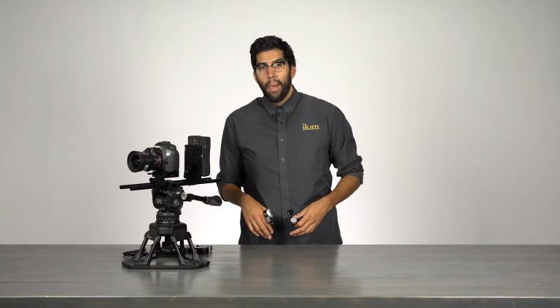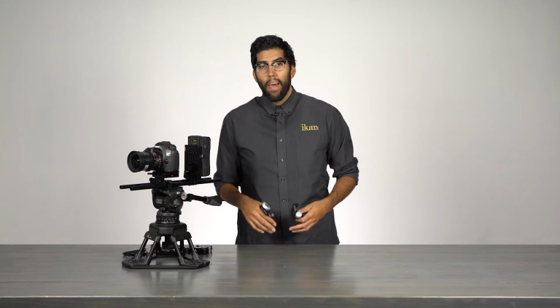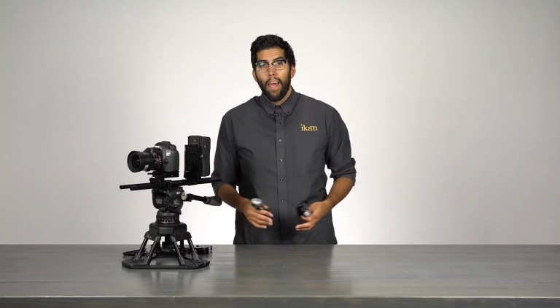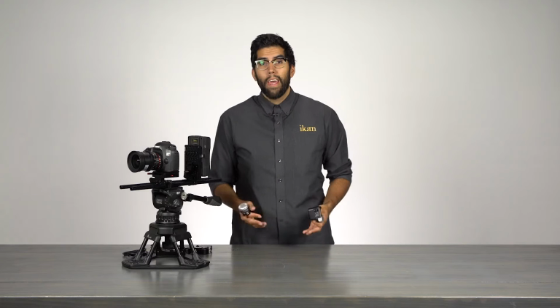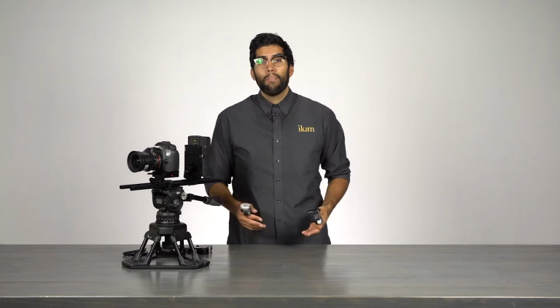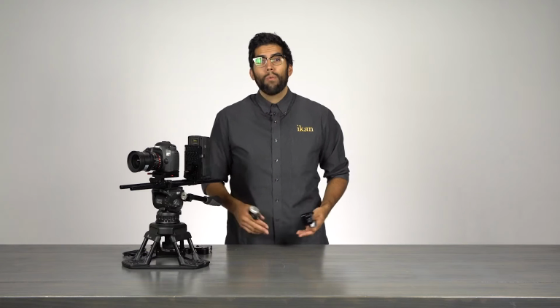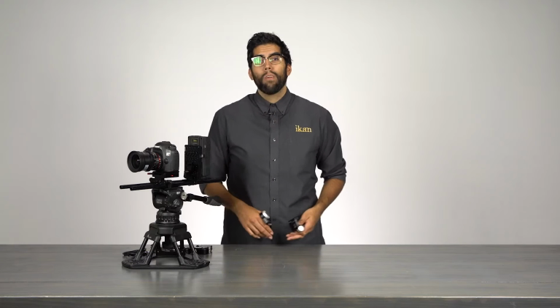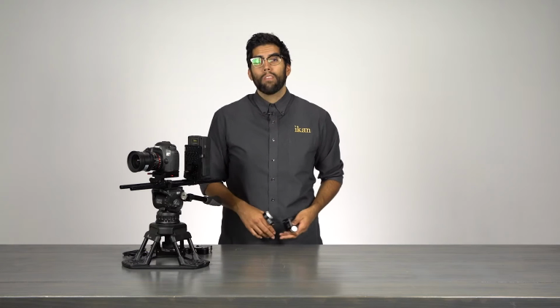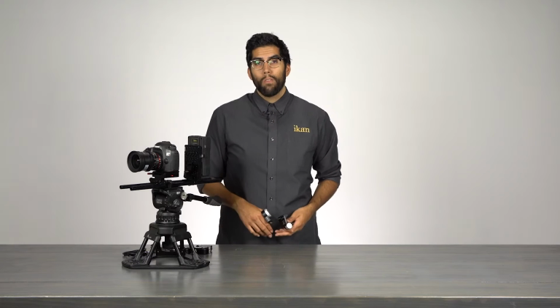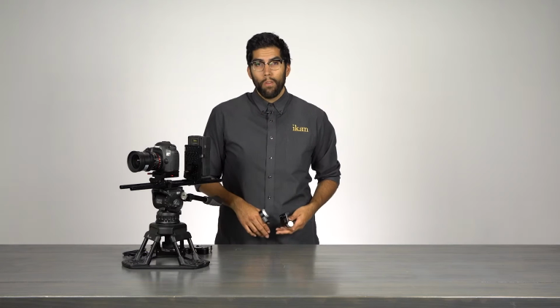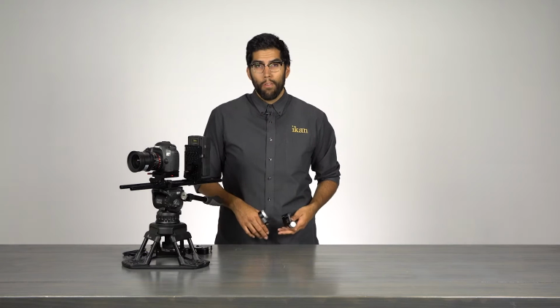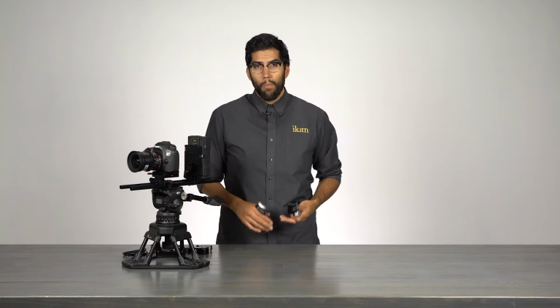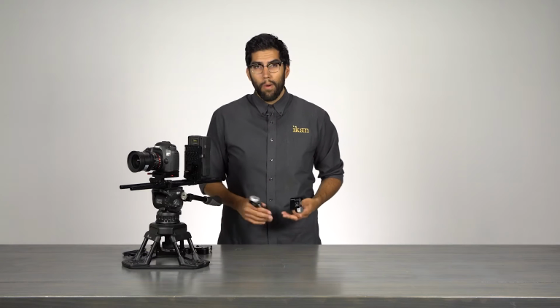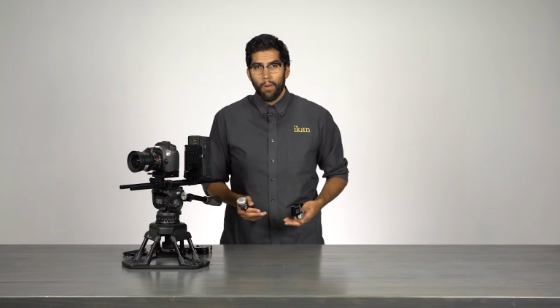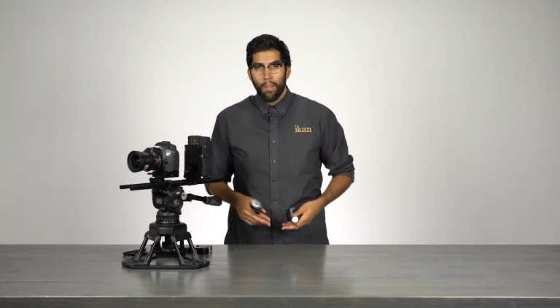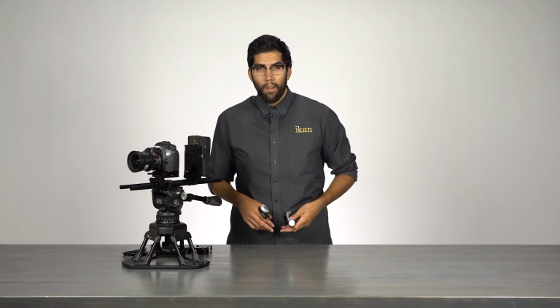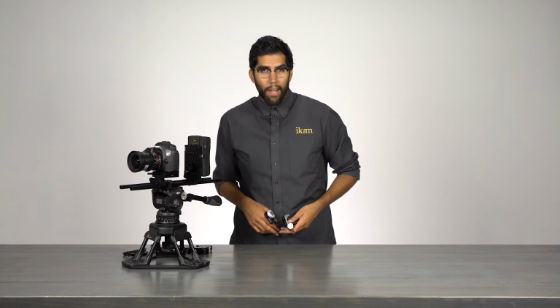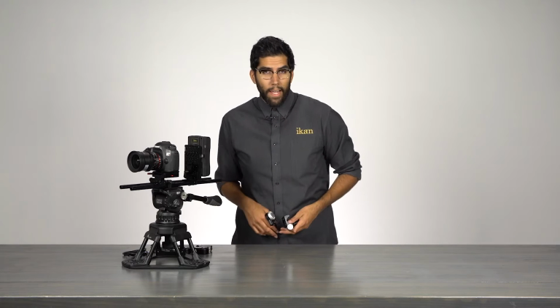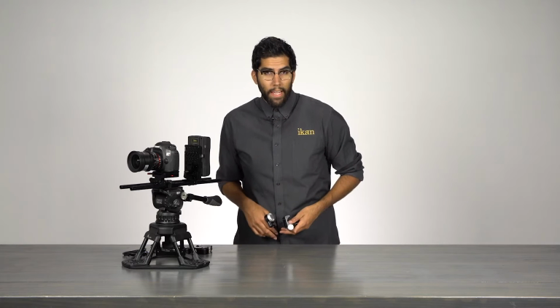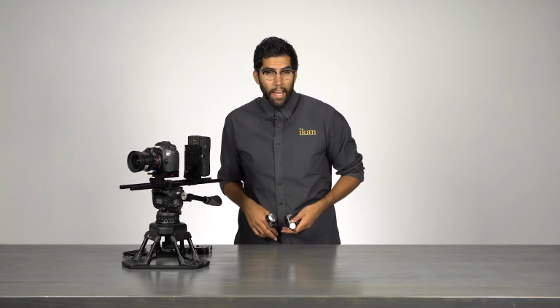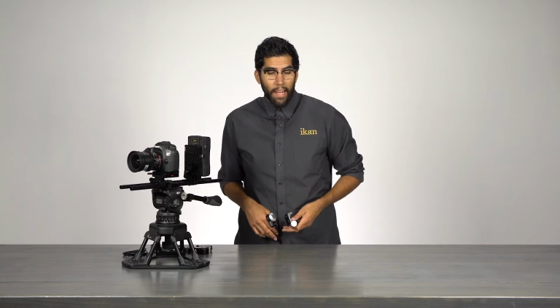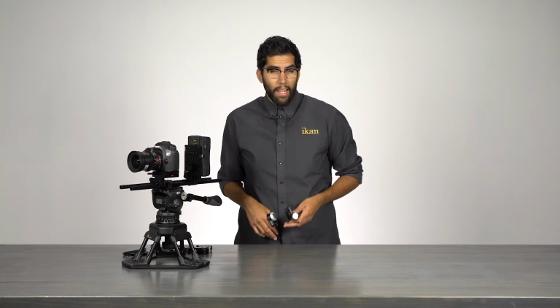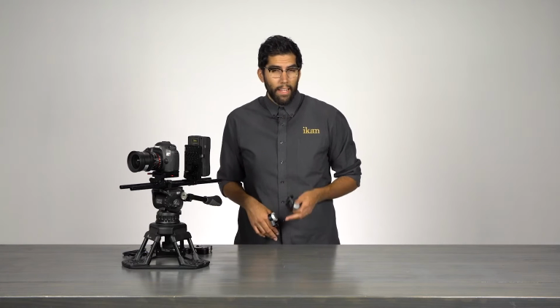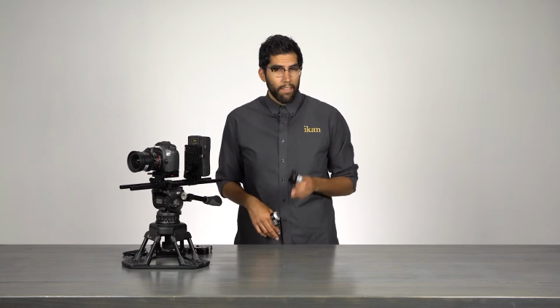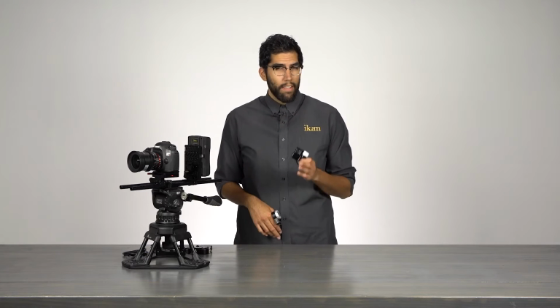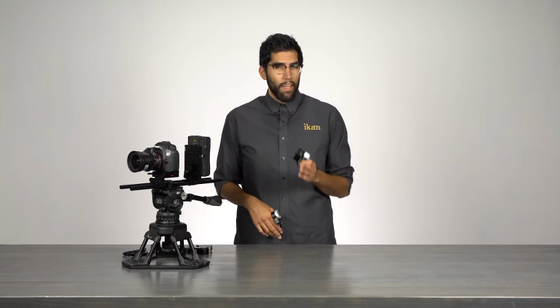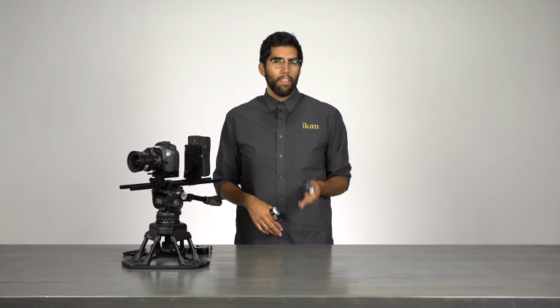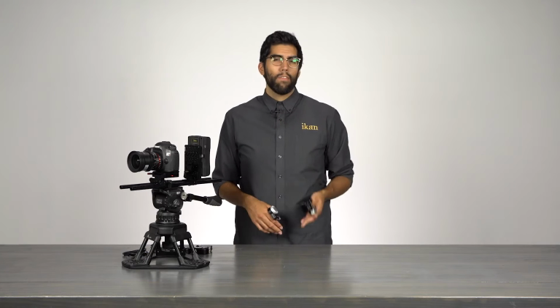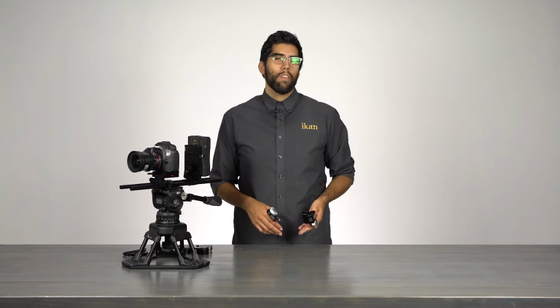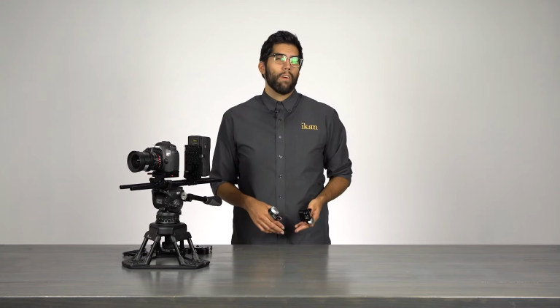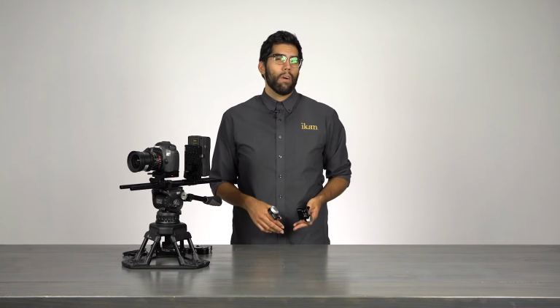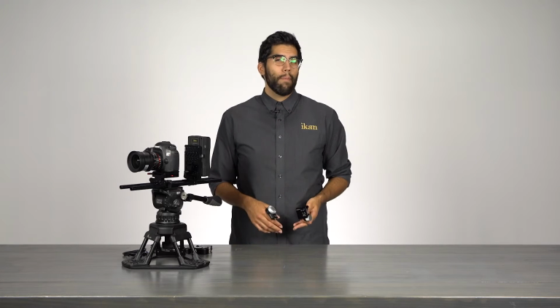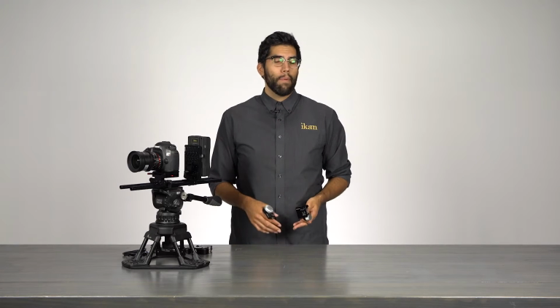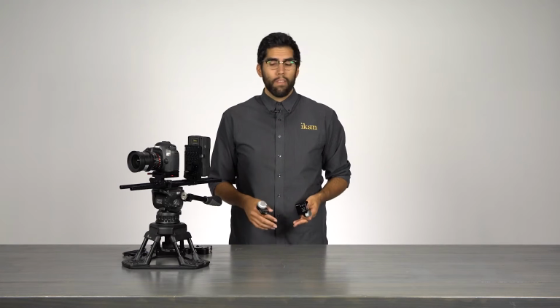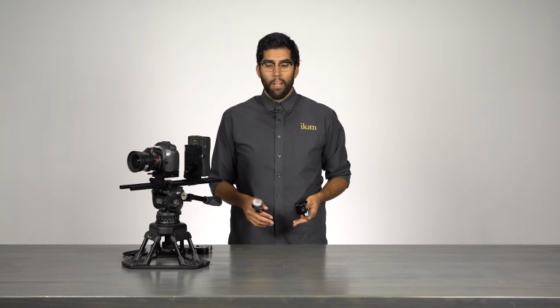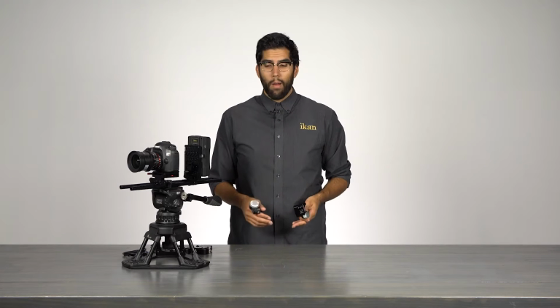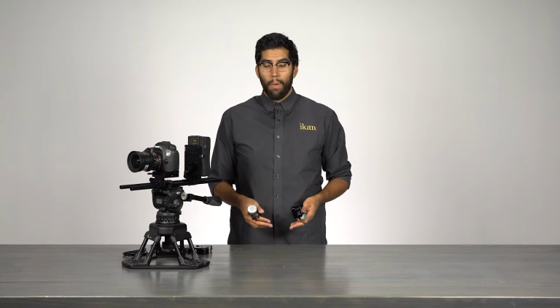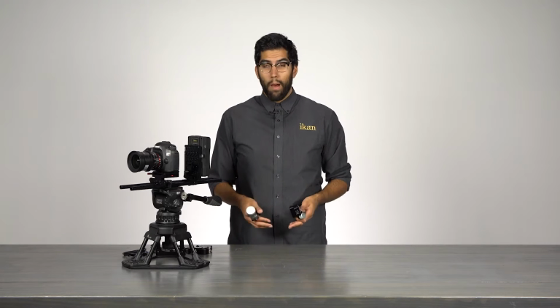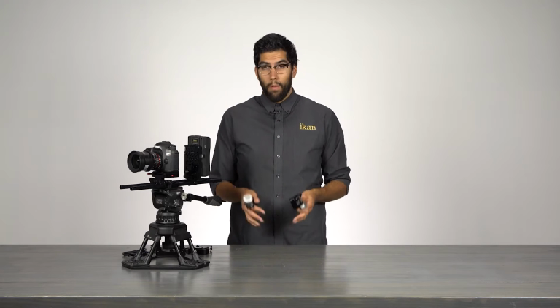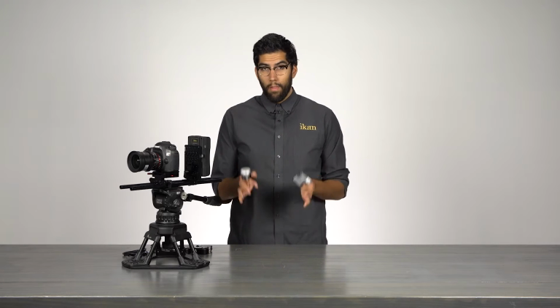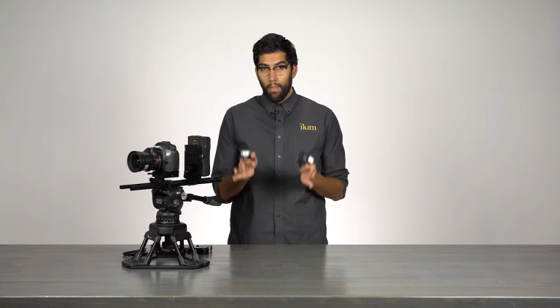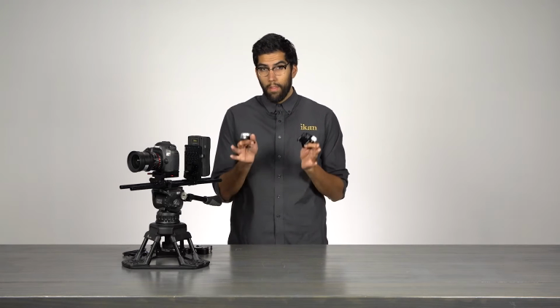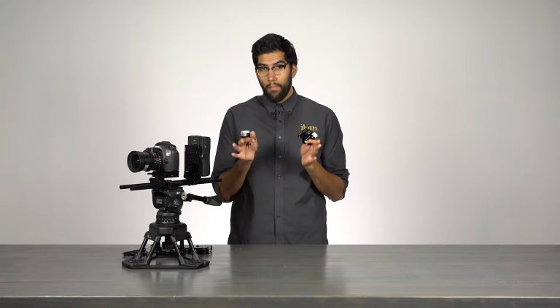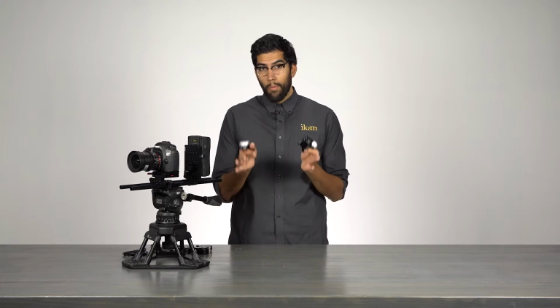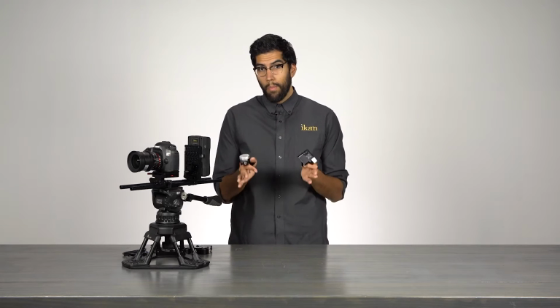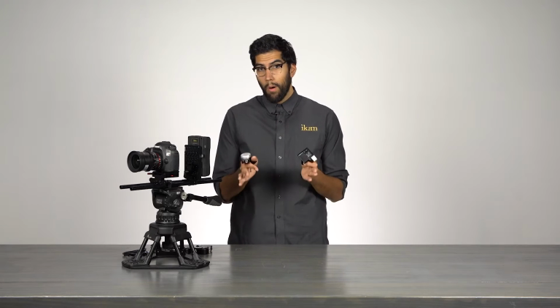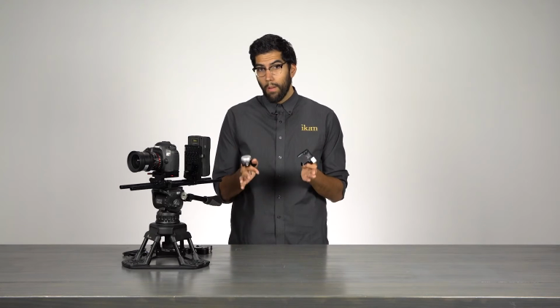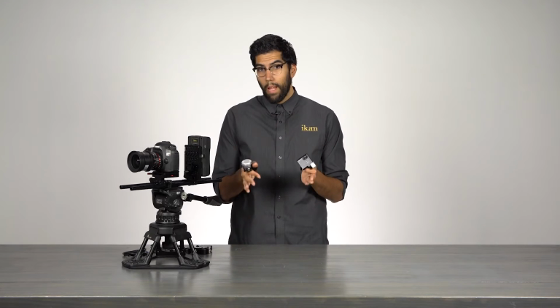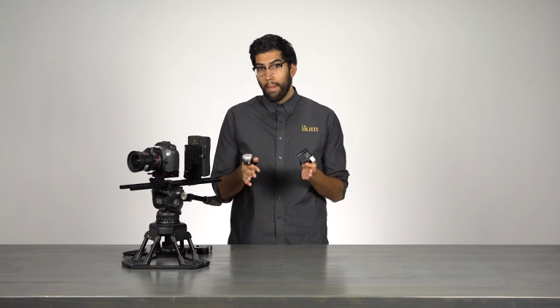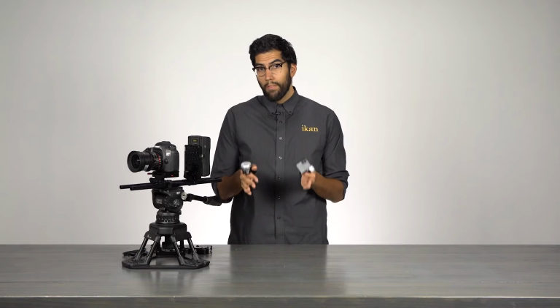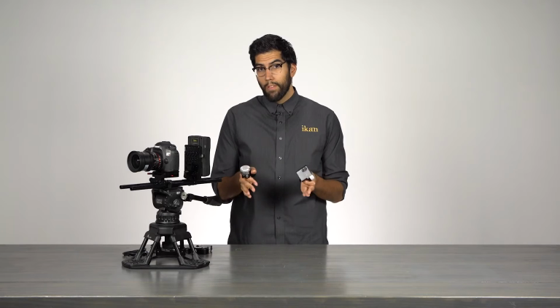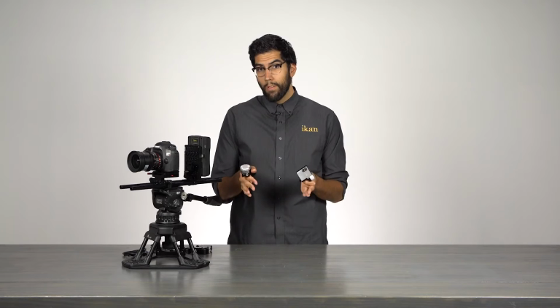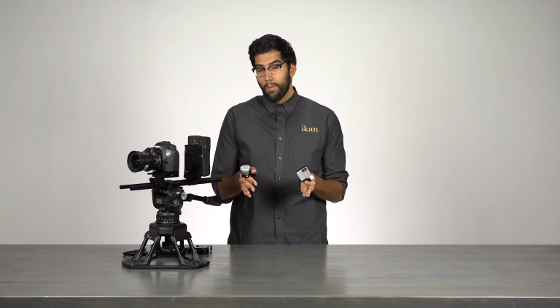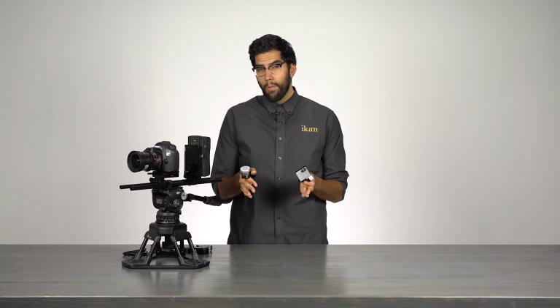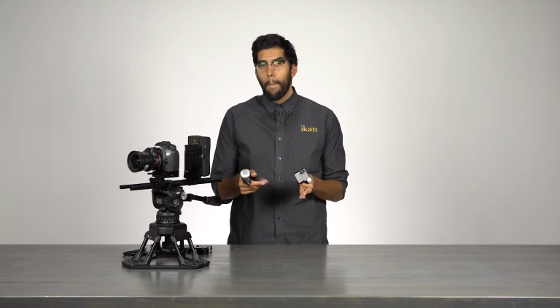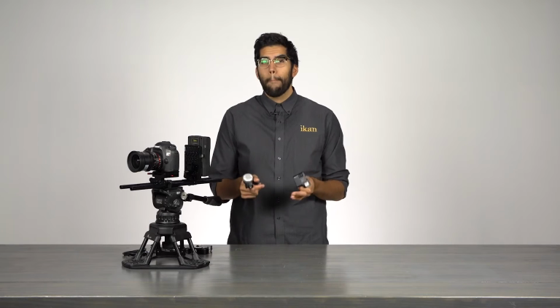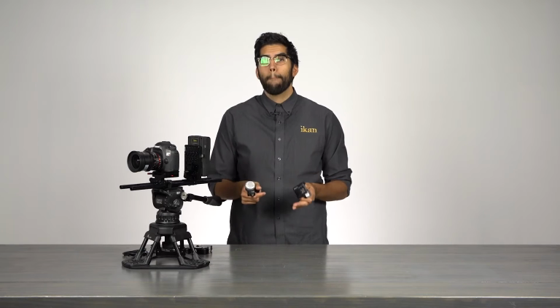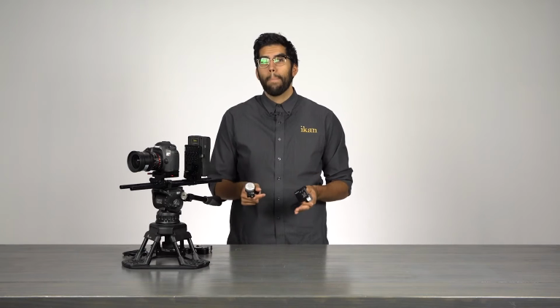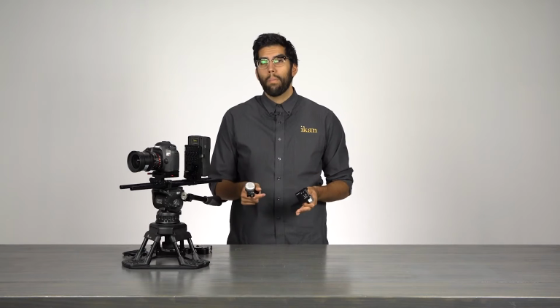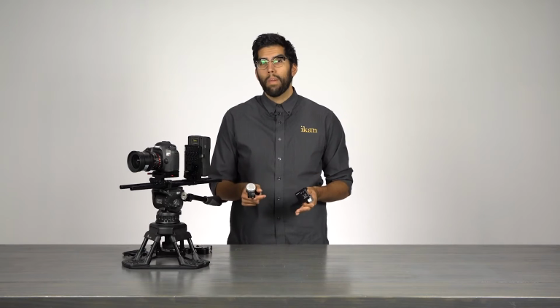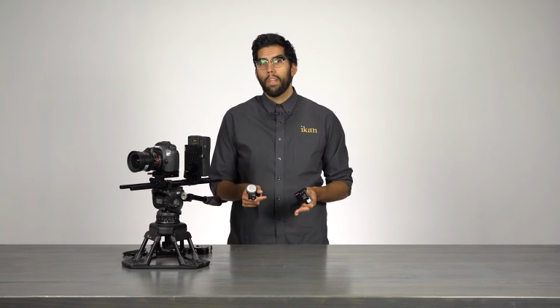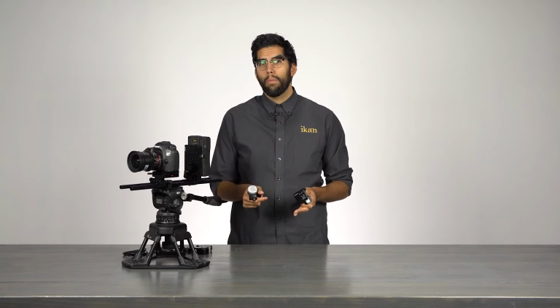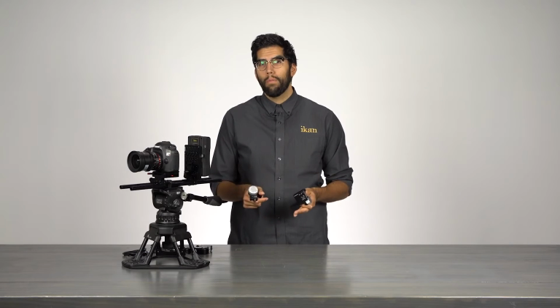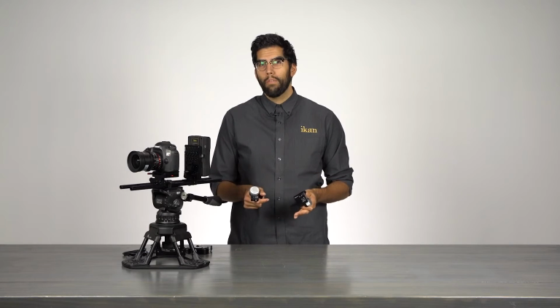Hey everyone, it's Julio Ramon here at IKAN, and in today's video I'm going to talk about the Remote Live 2 by BDM.